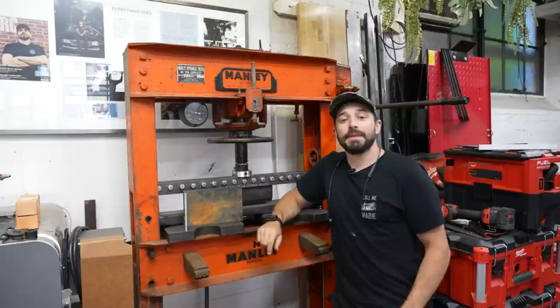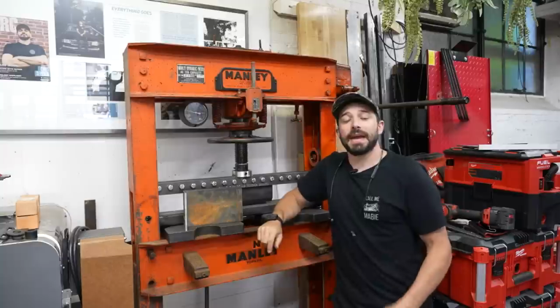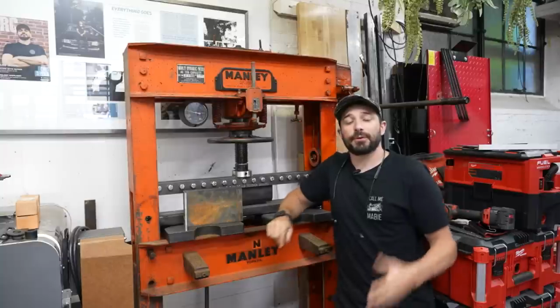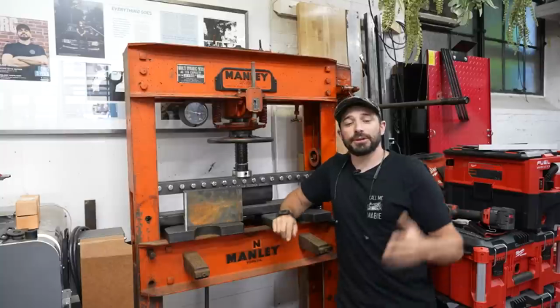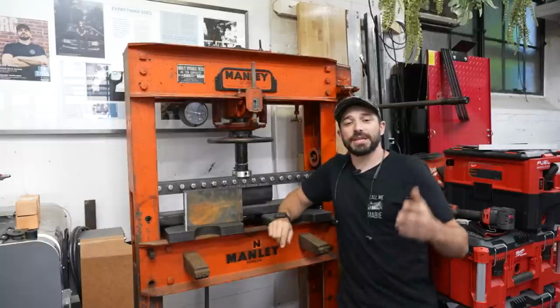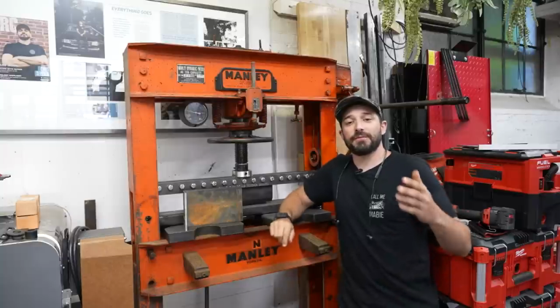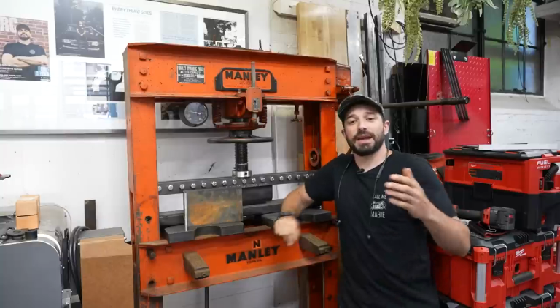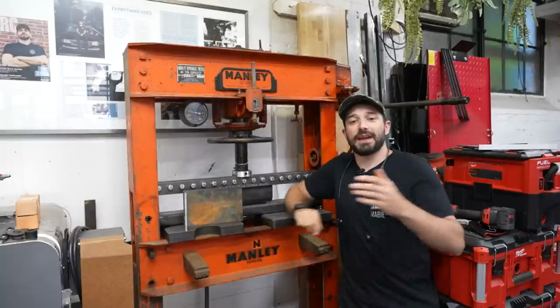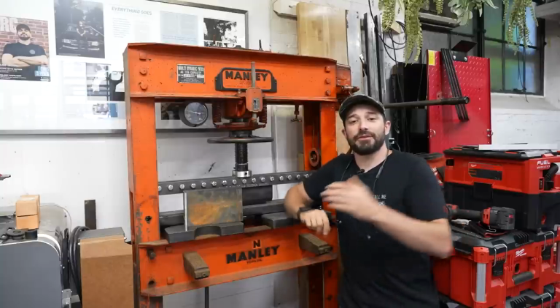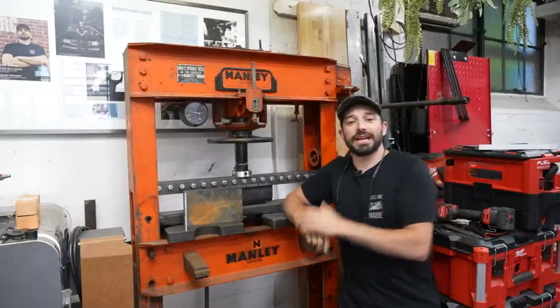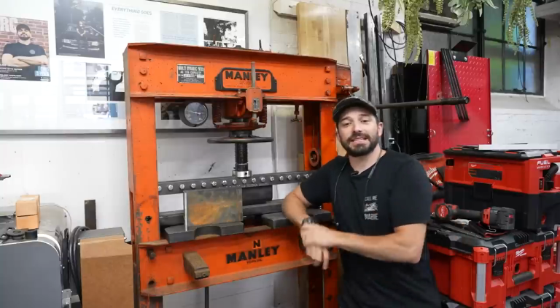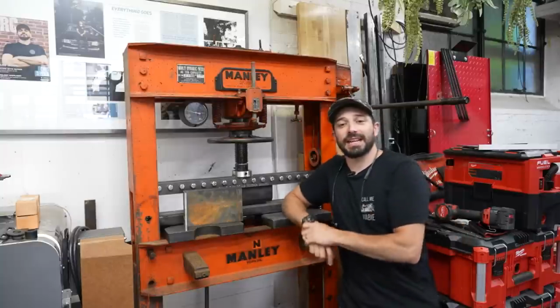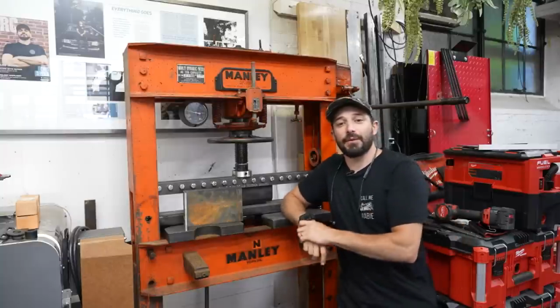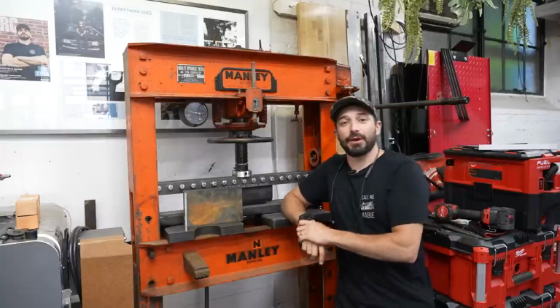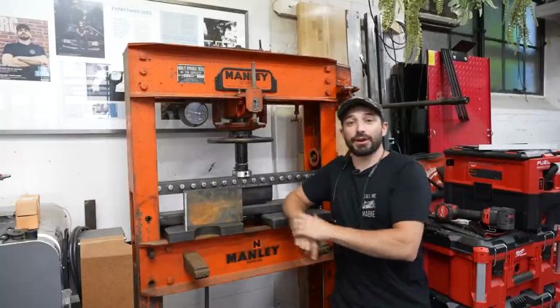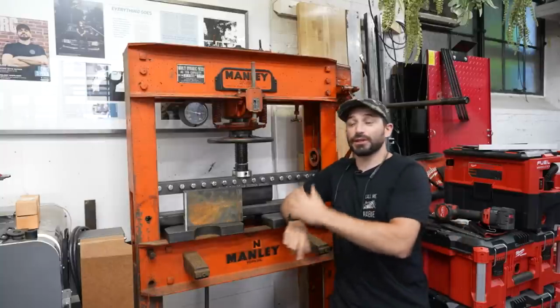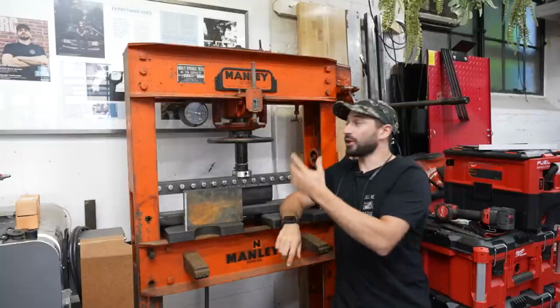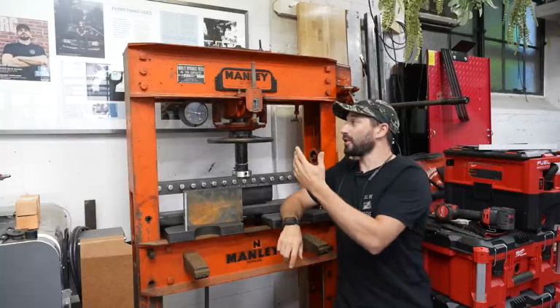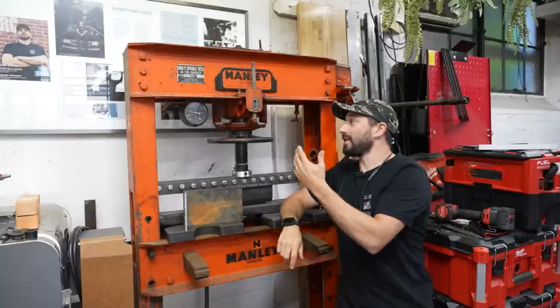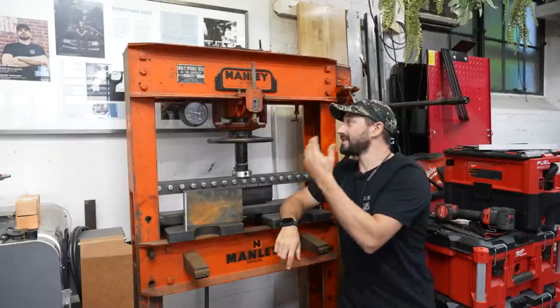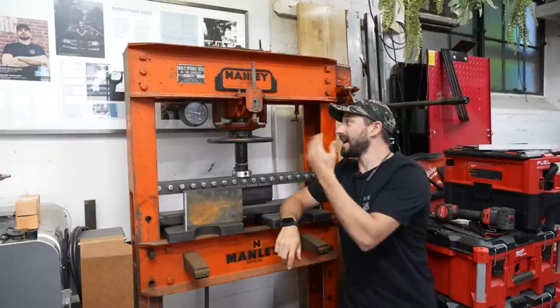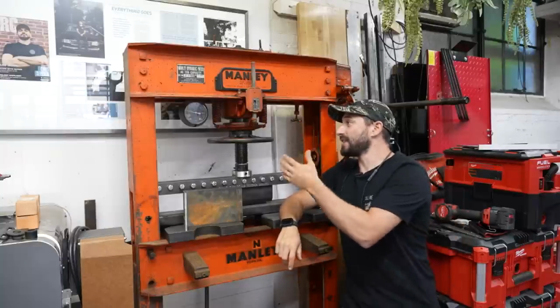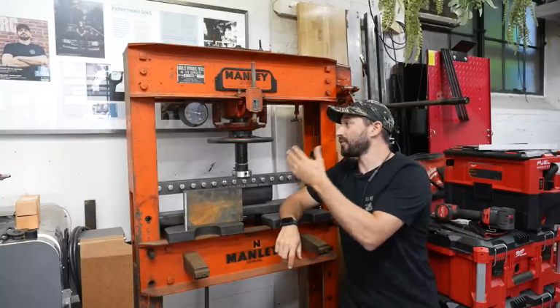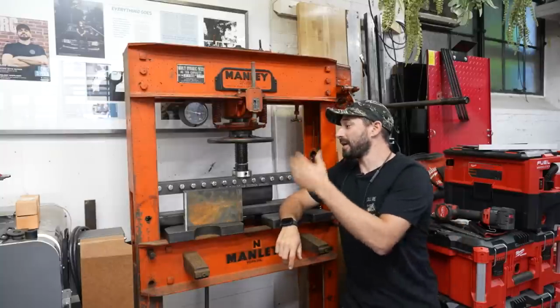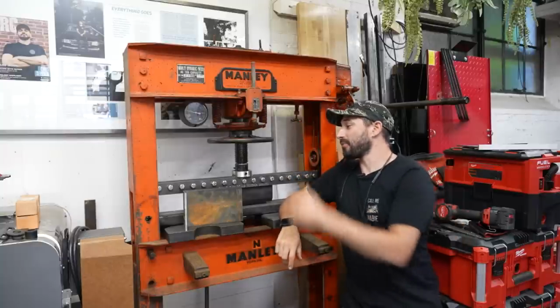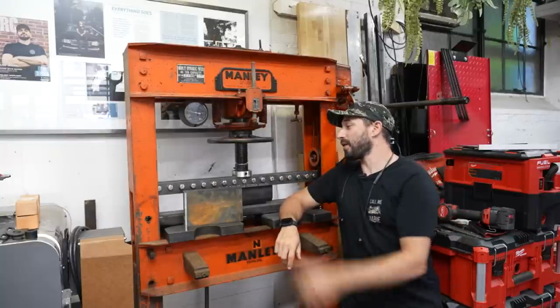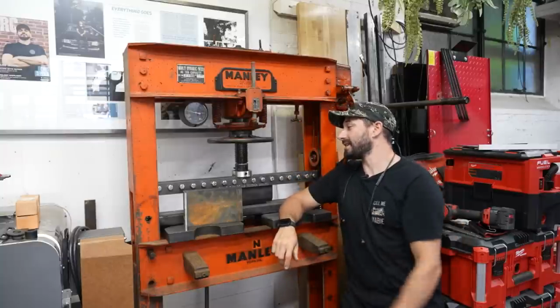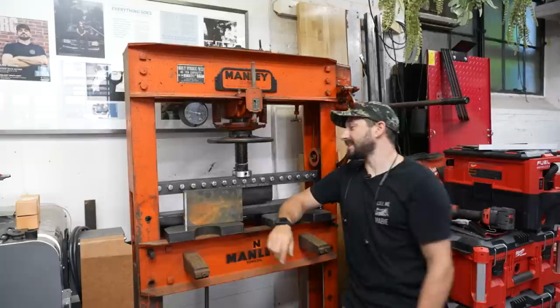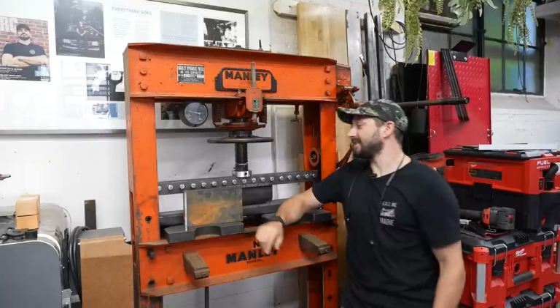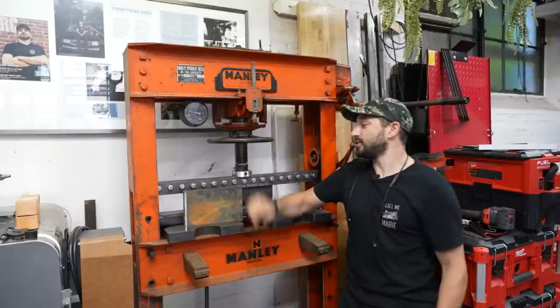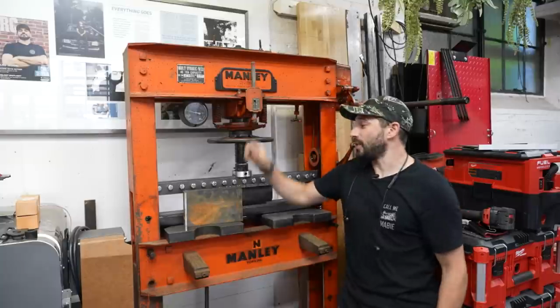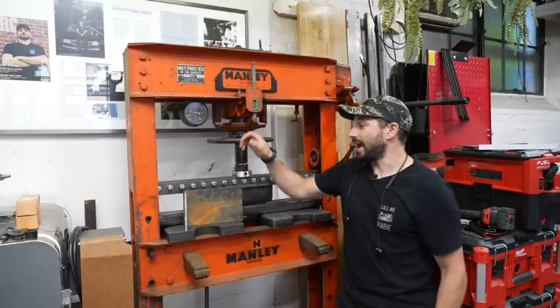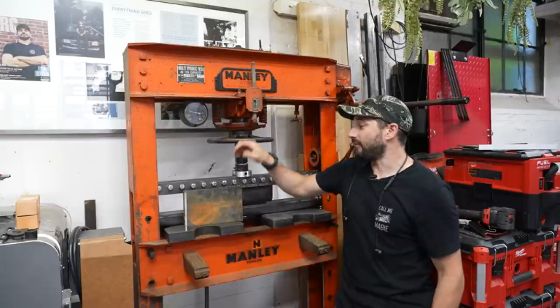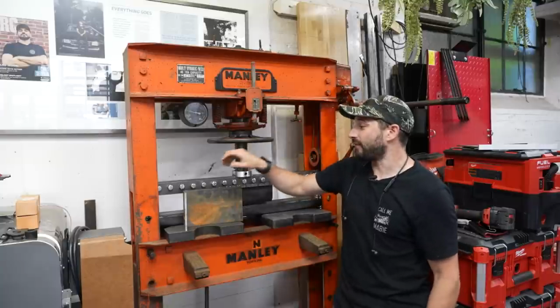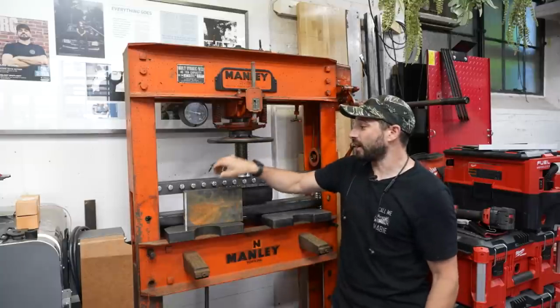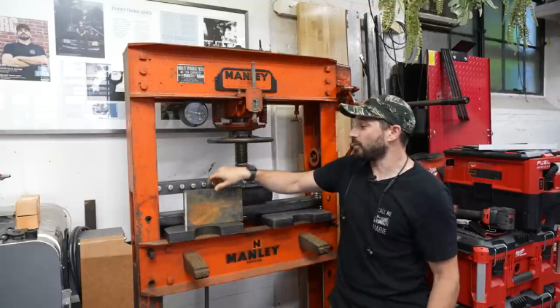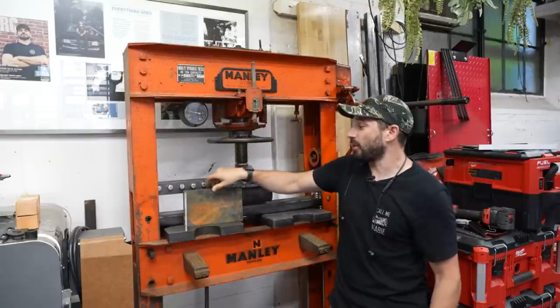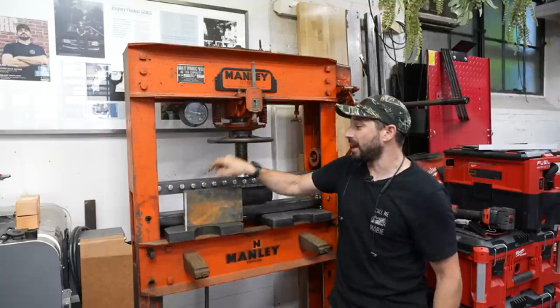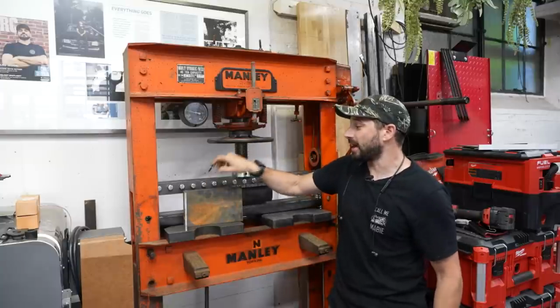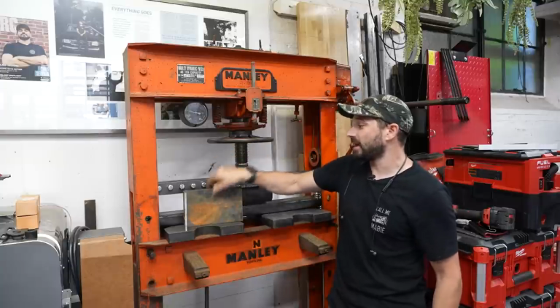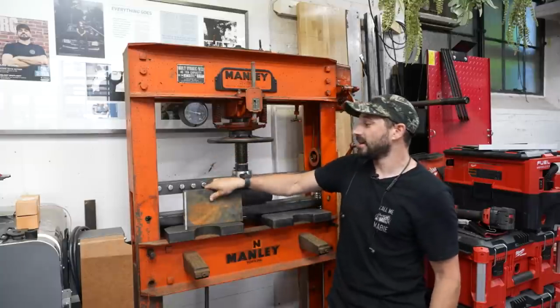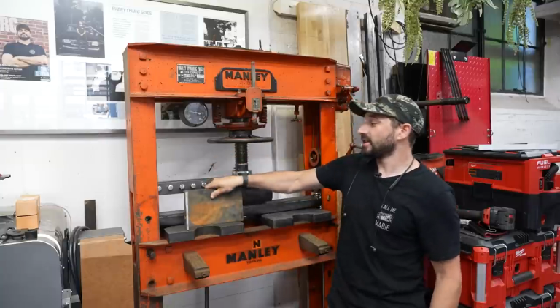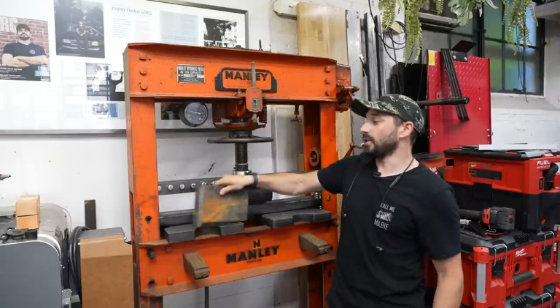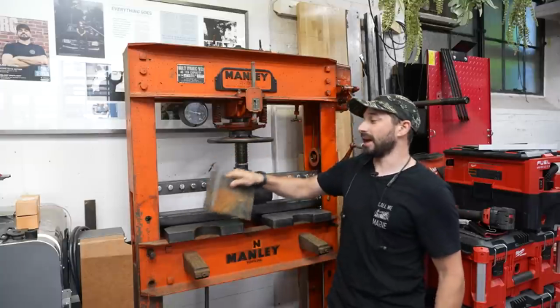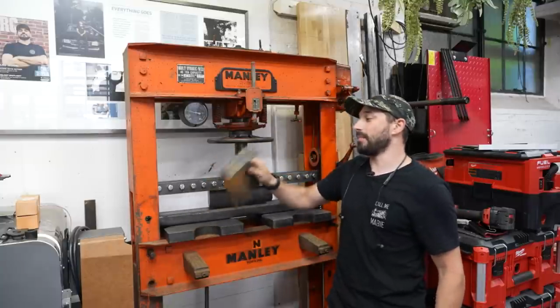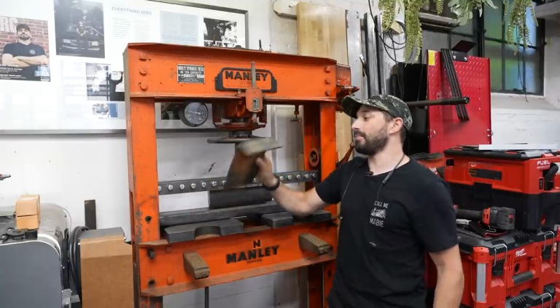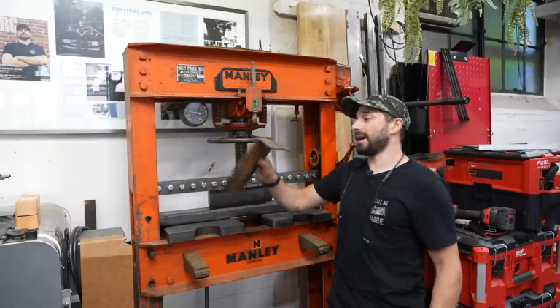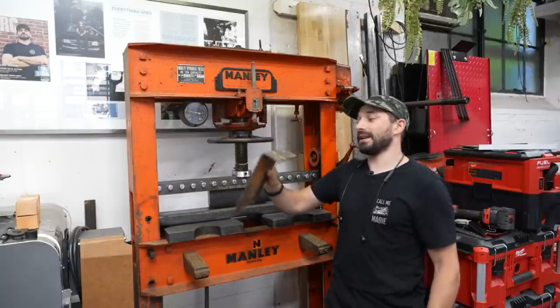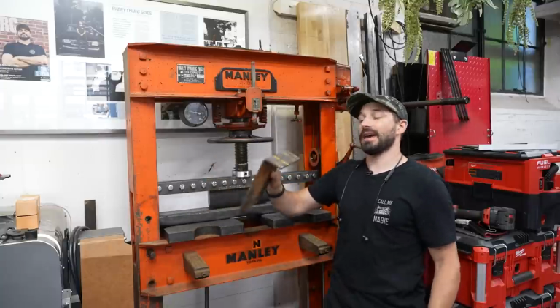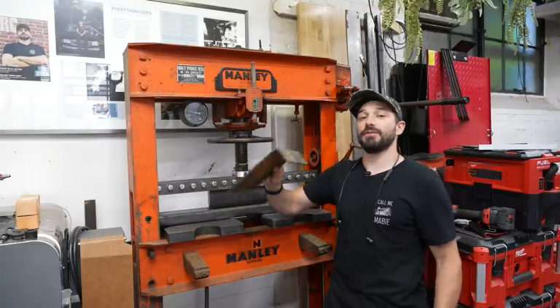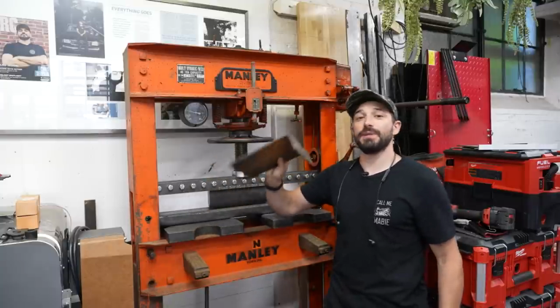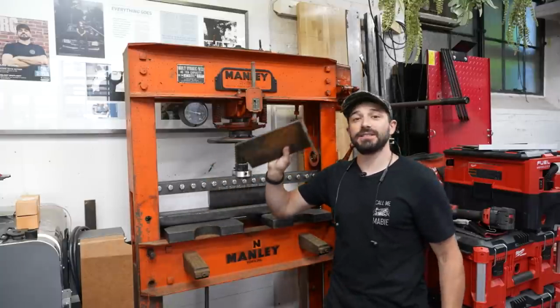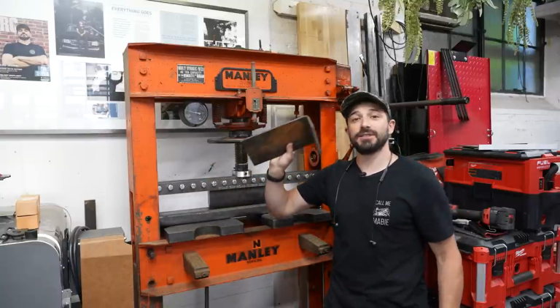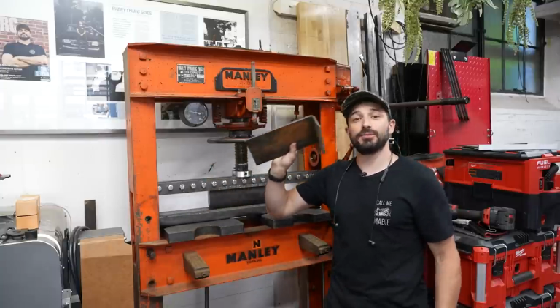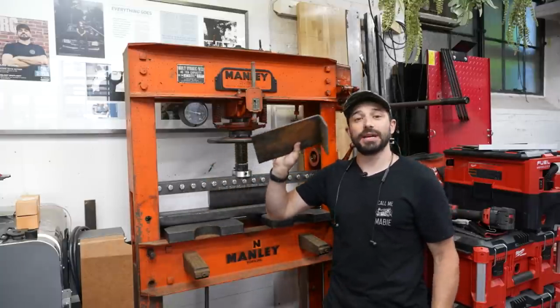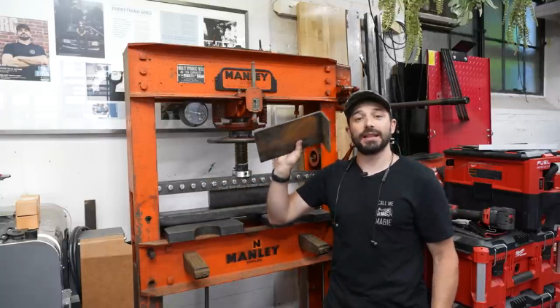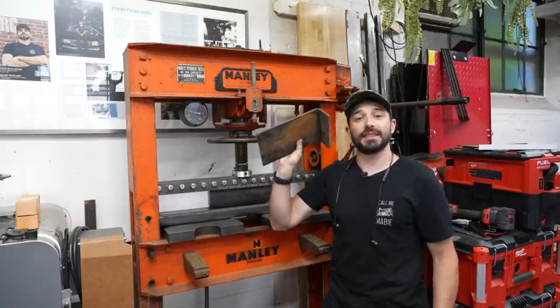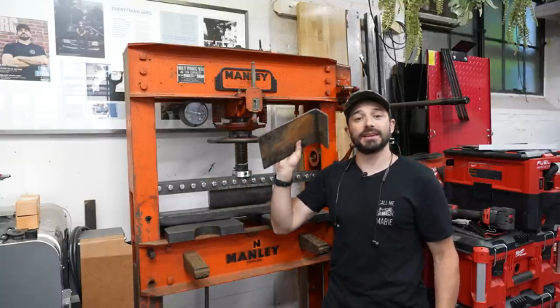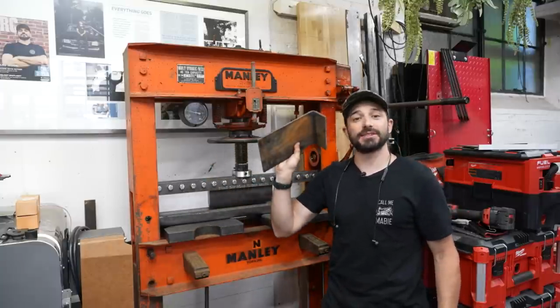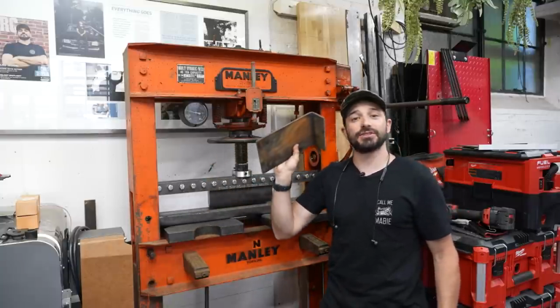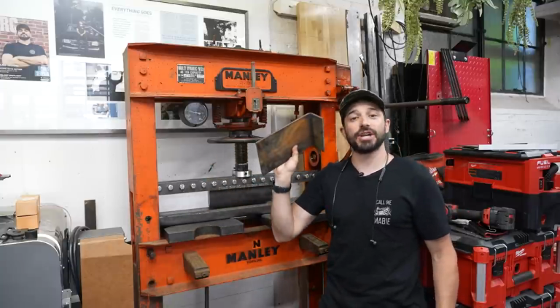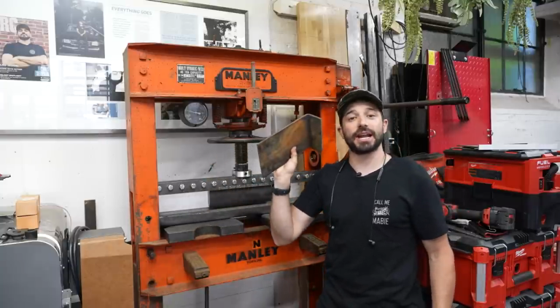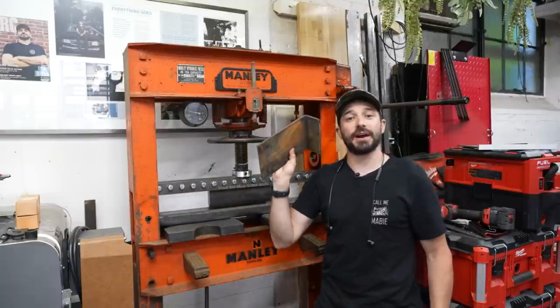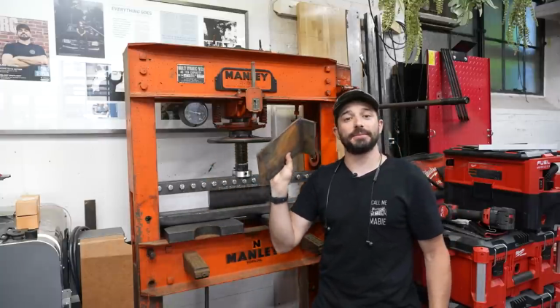Hey, I'm Chris Zapp from Make Everything, and today we are going to turn this H-Frame press into a finger brake so I can bend heavy pieces of plate like this. Check it out.